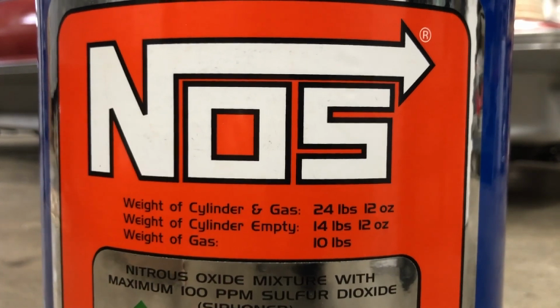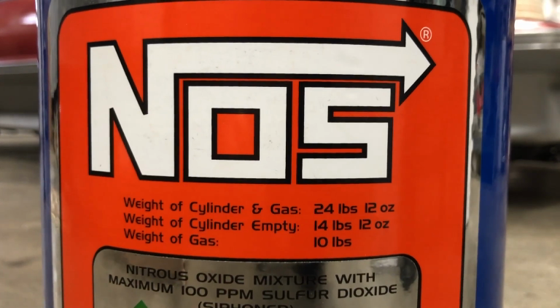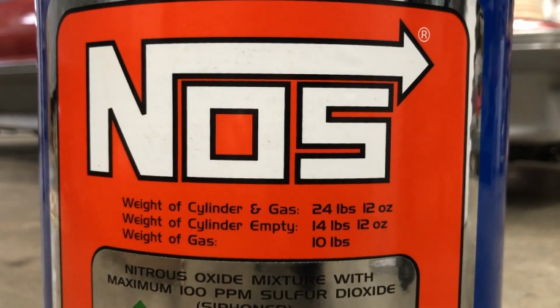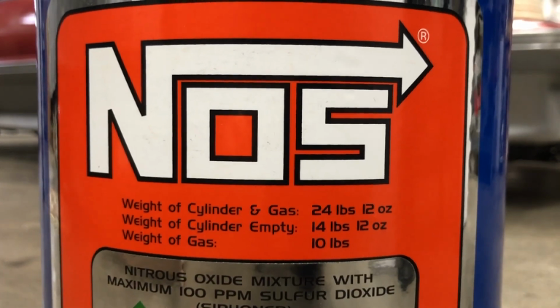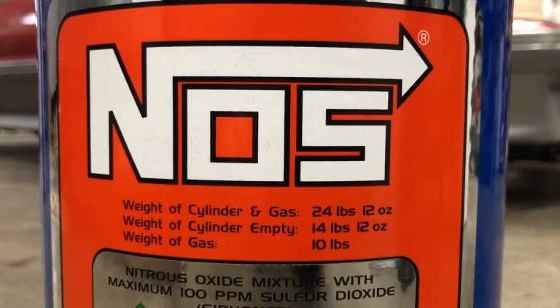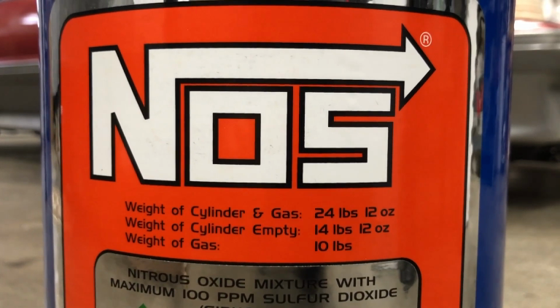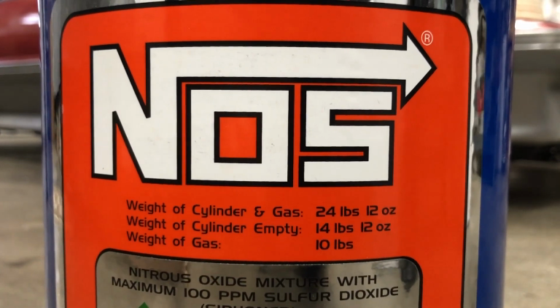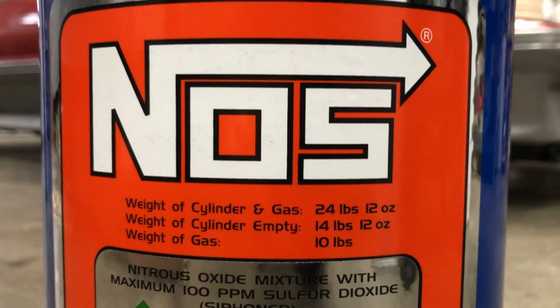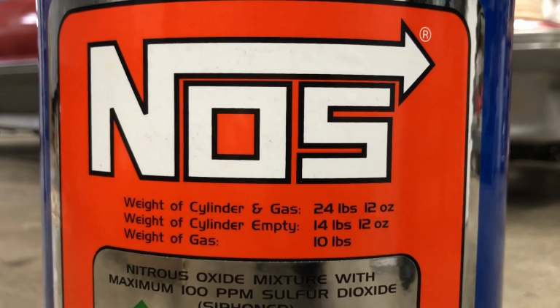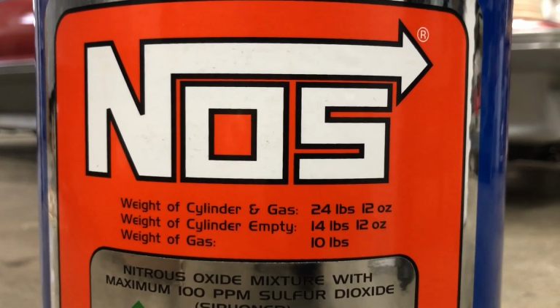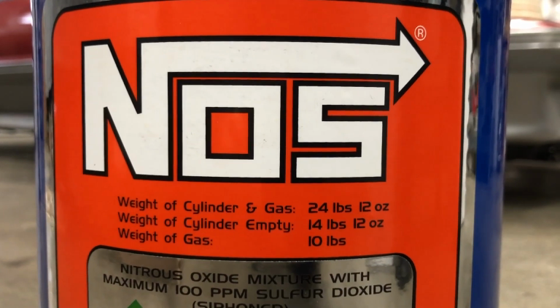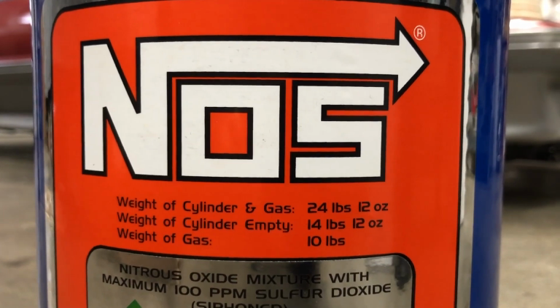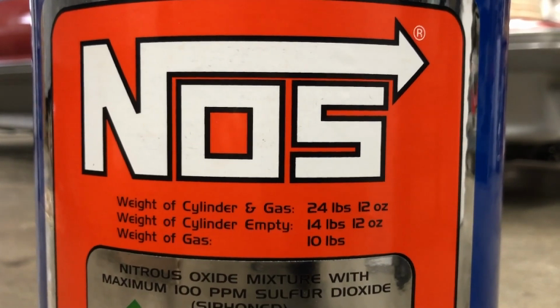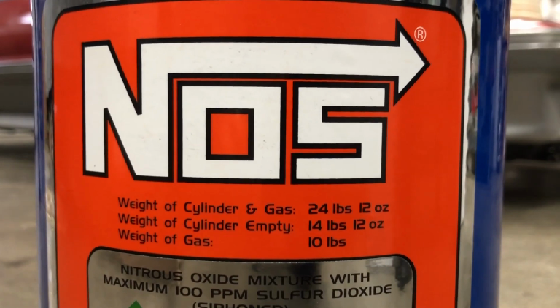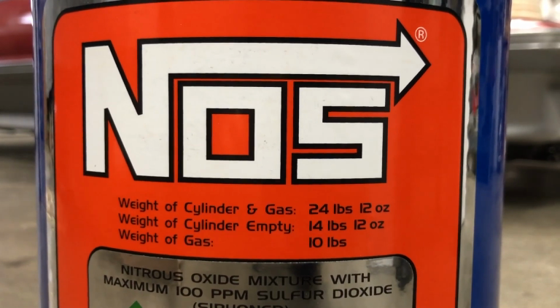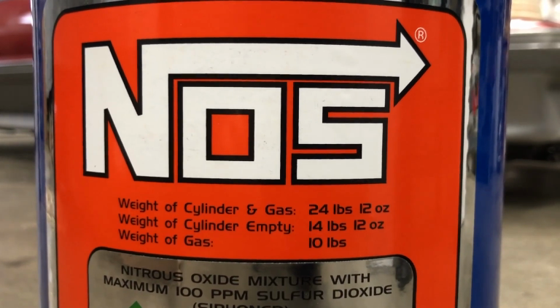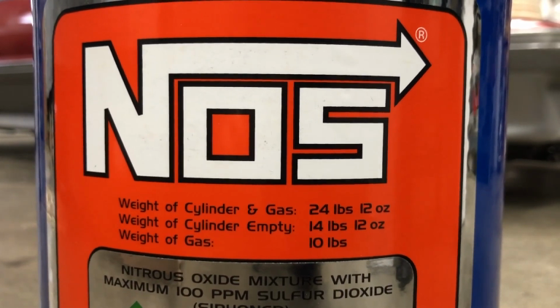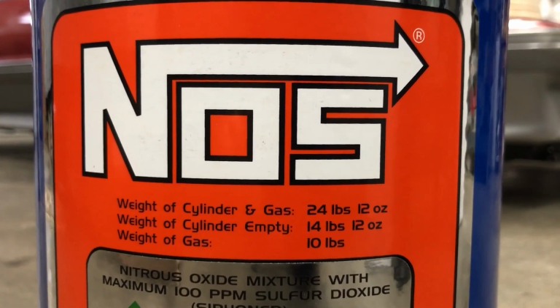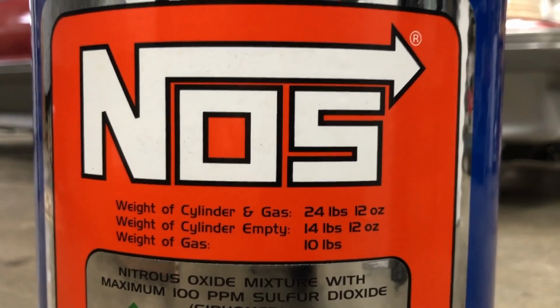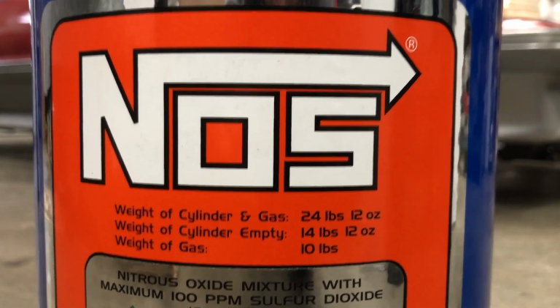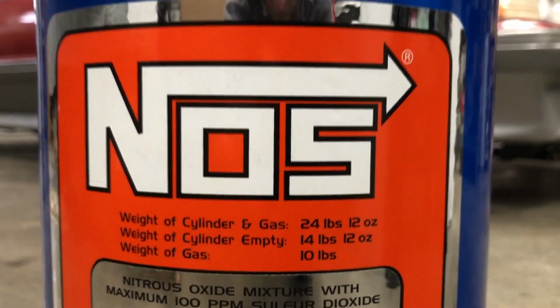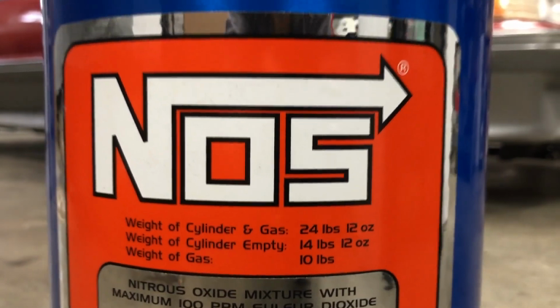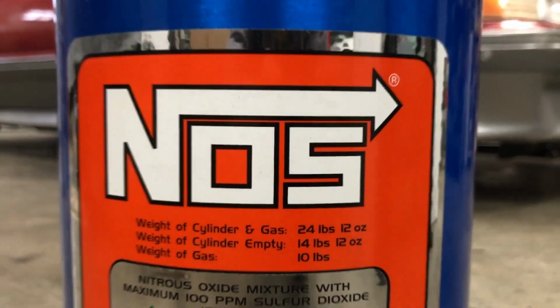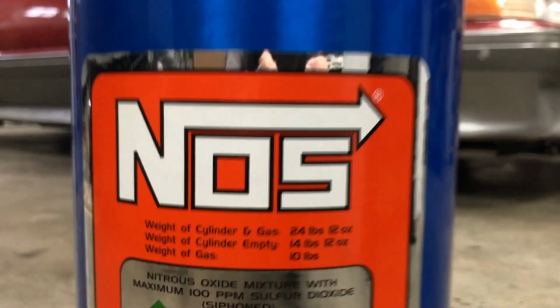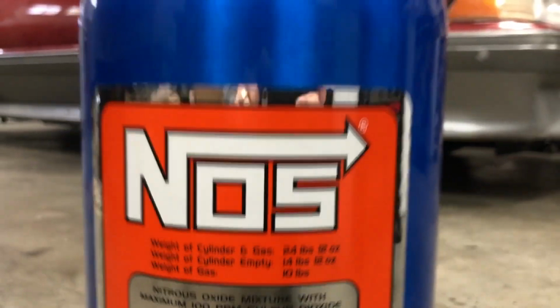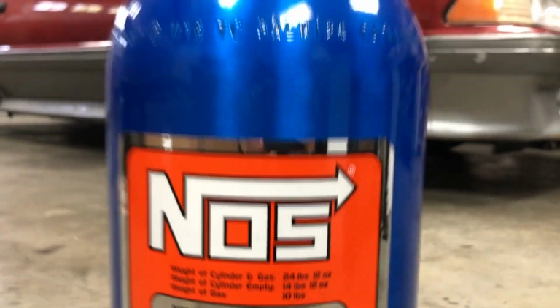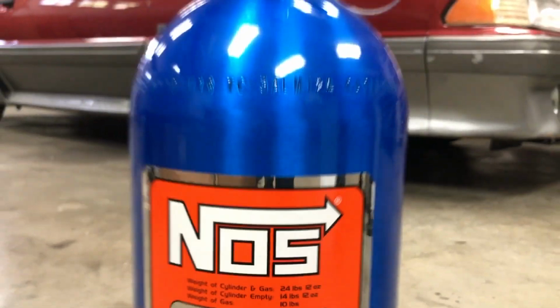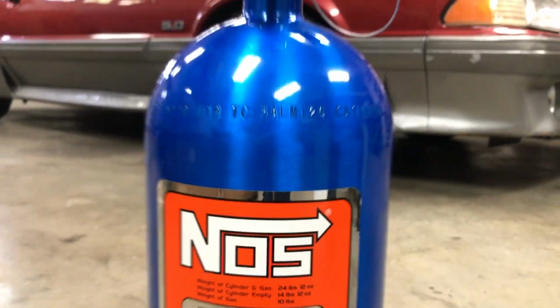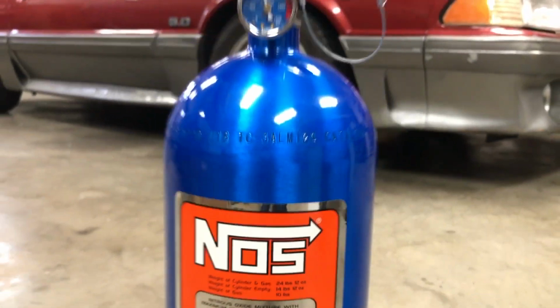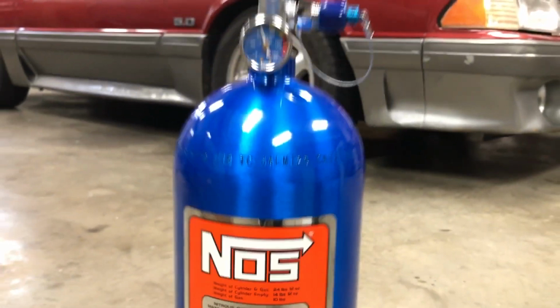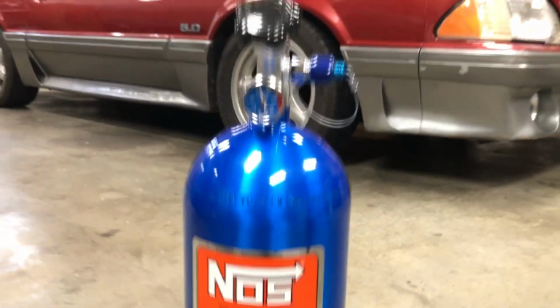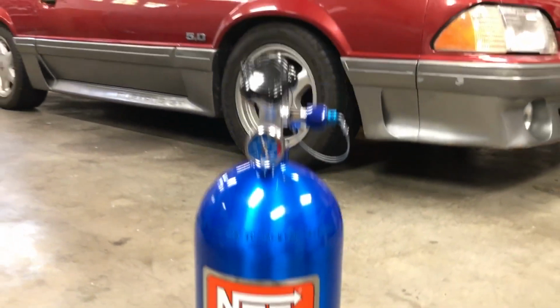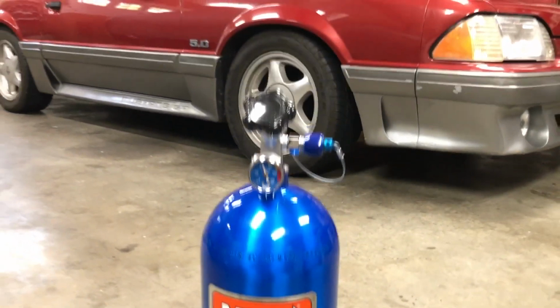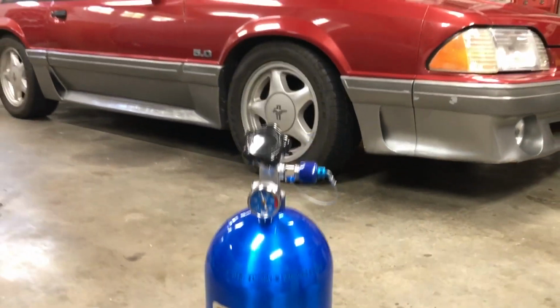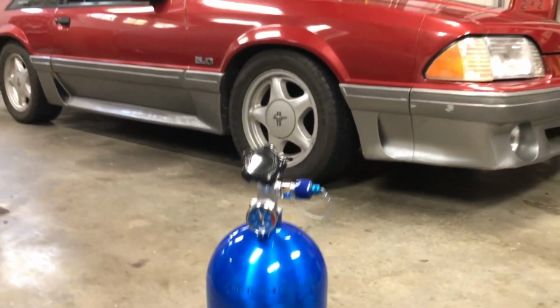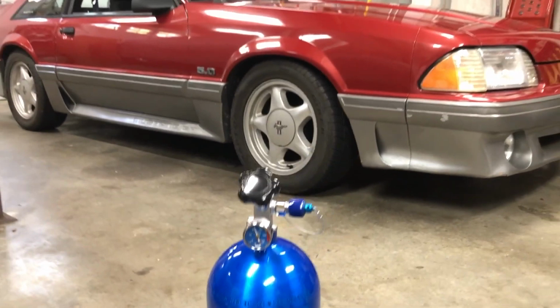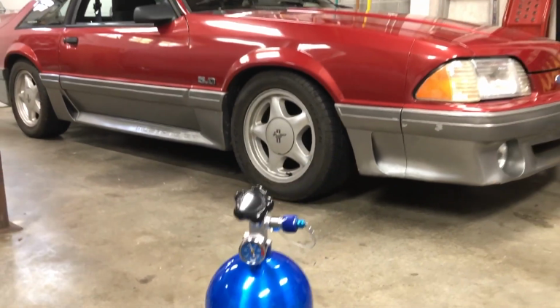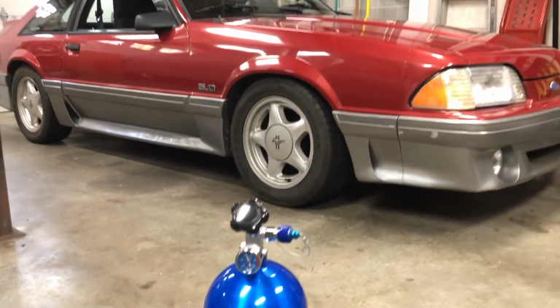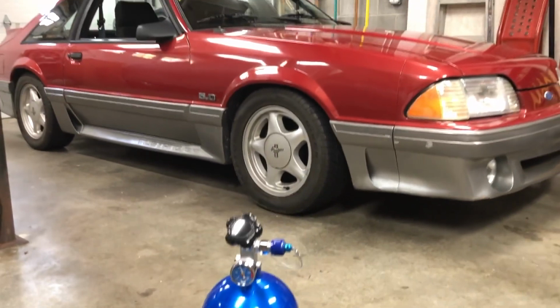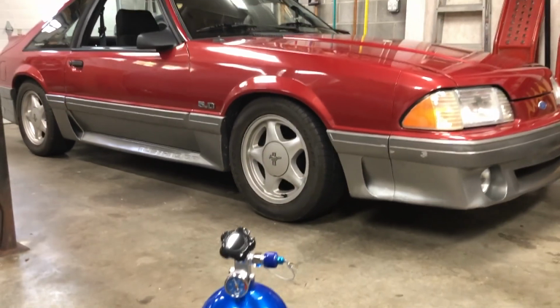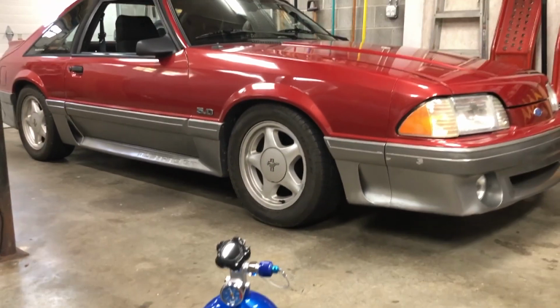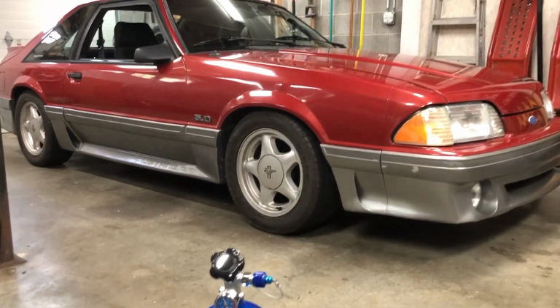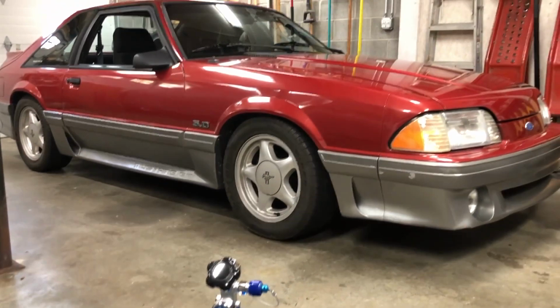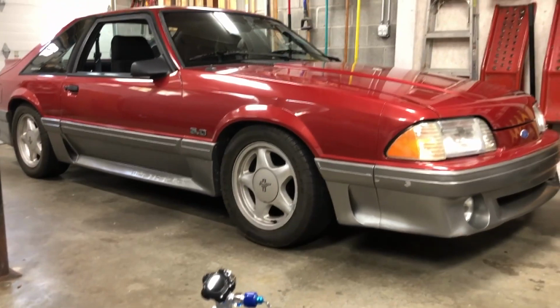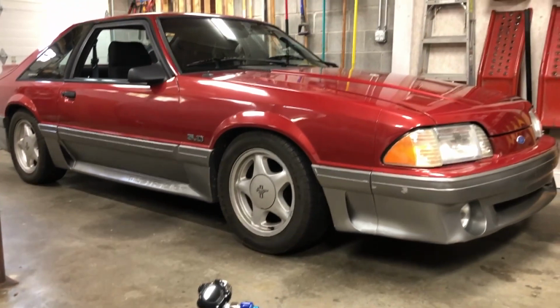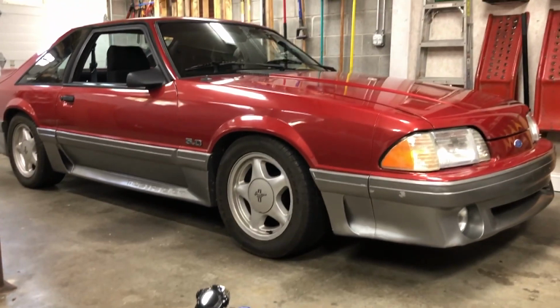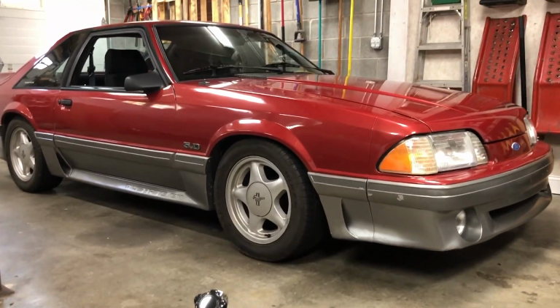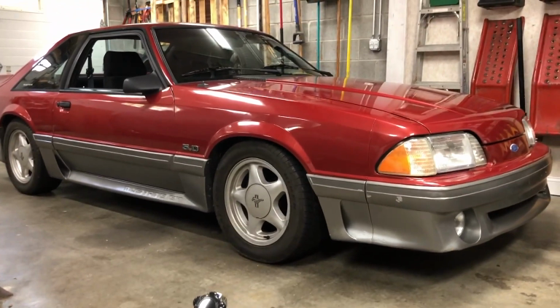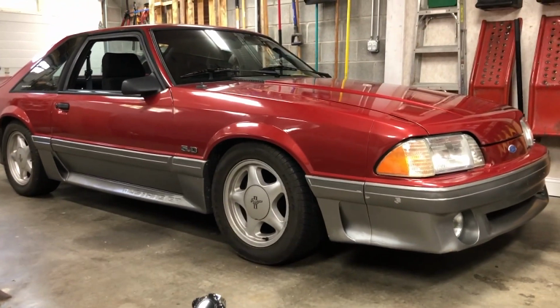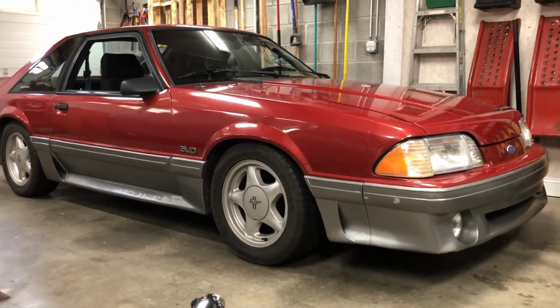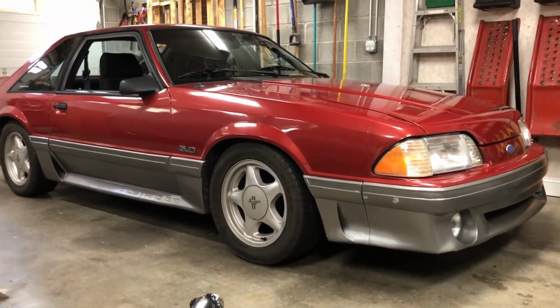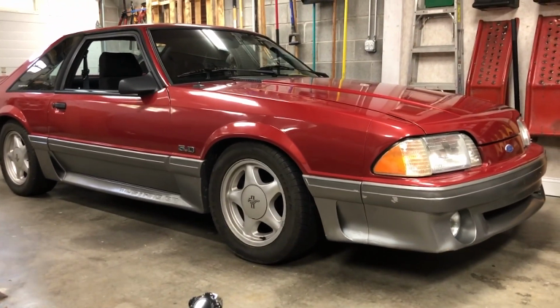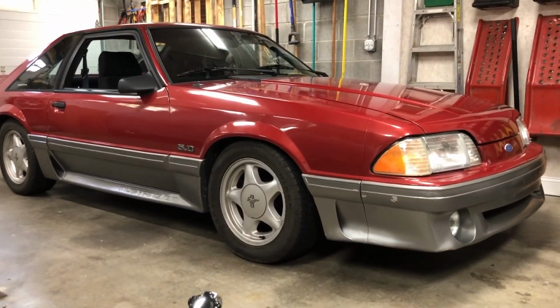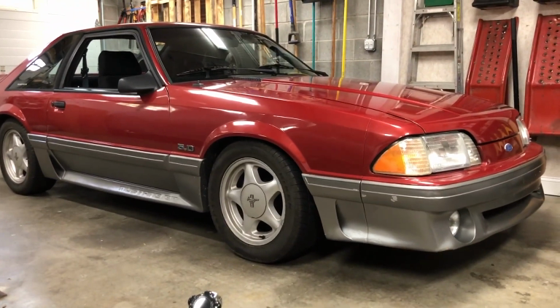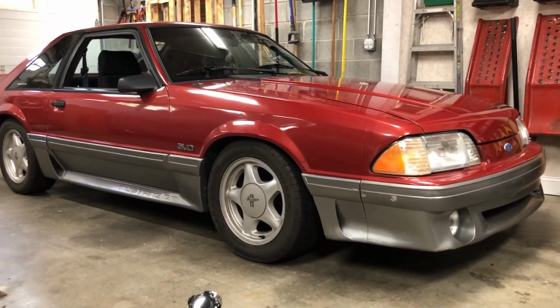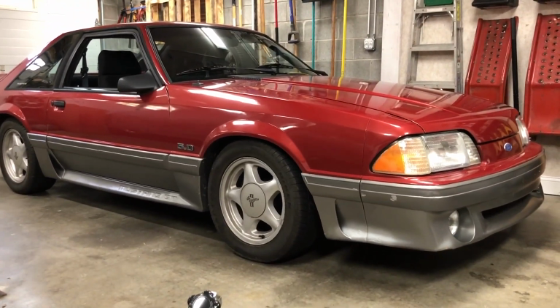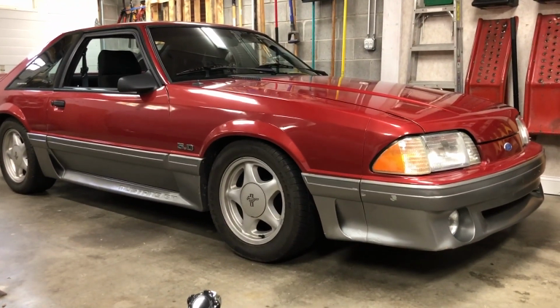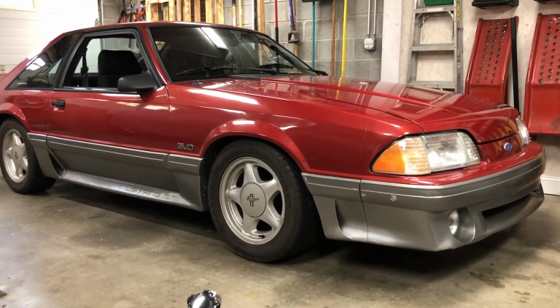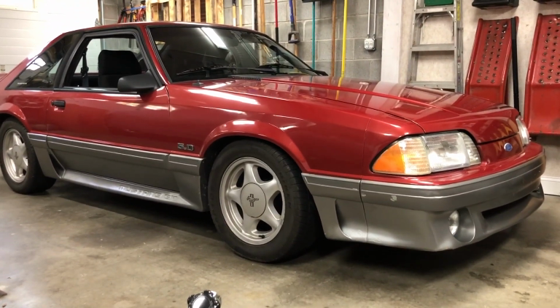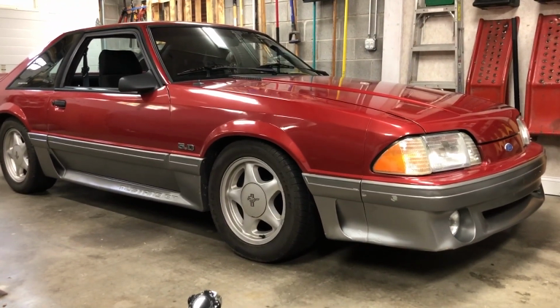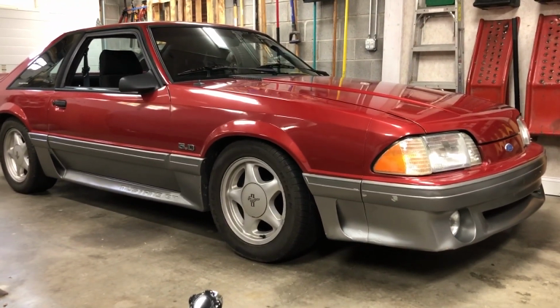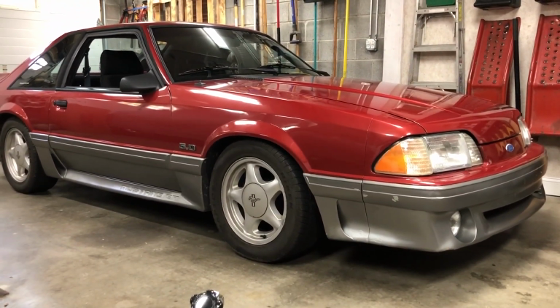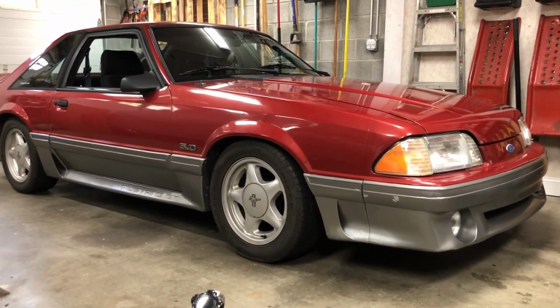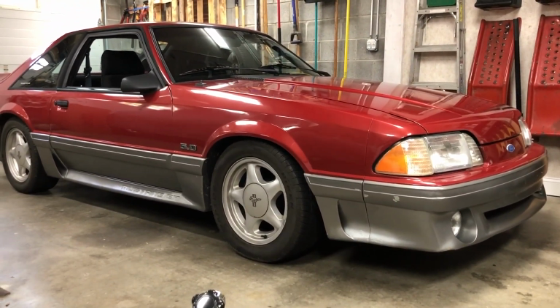Injecting nitrous is simple with Holley's Terminator X EFI system. We'll show you how we did it on this 1991 Mustang GT.